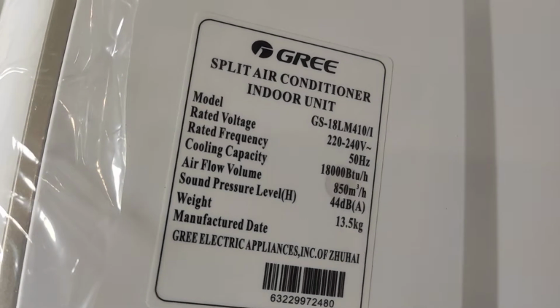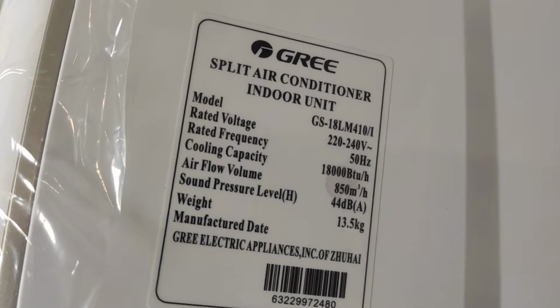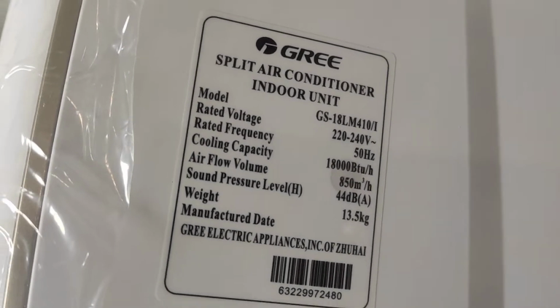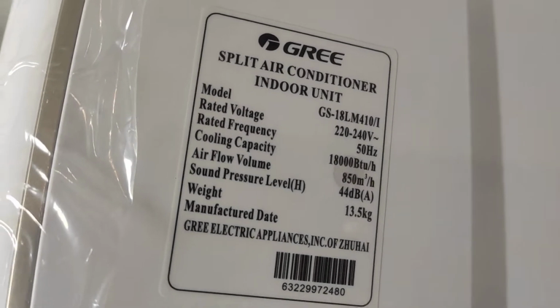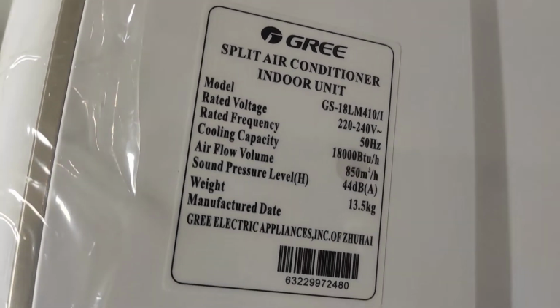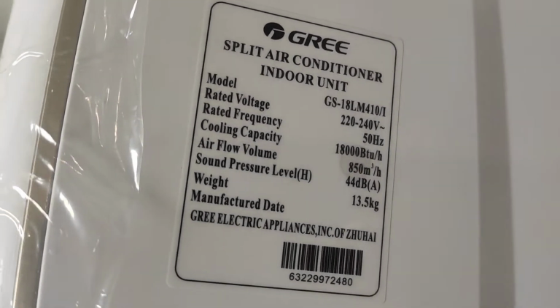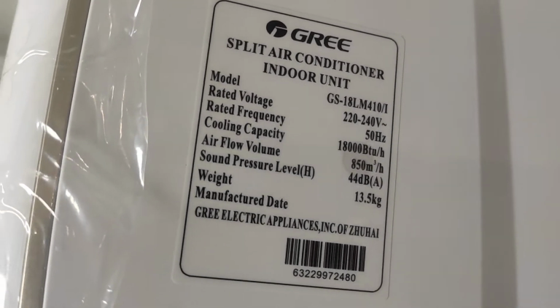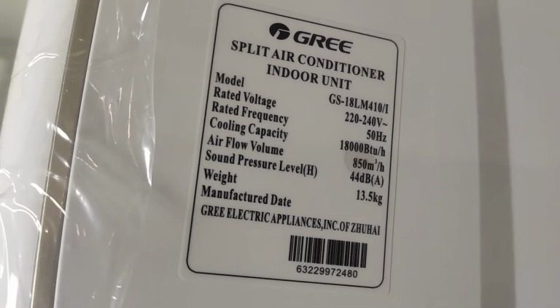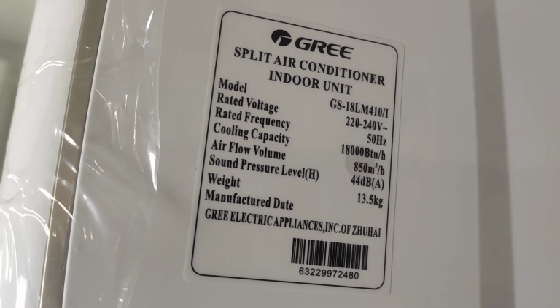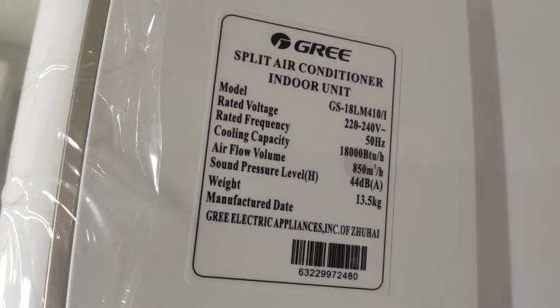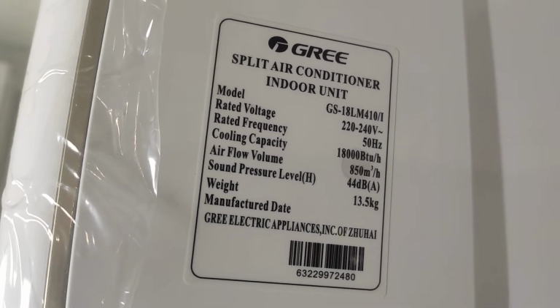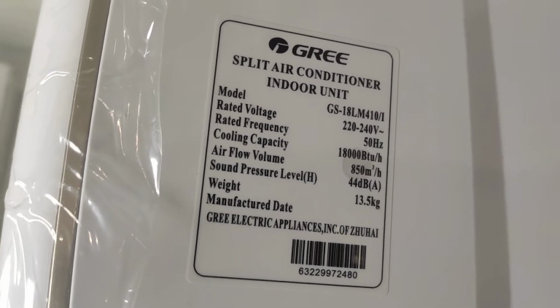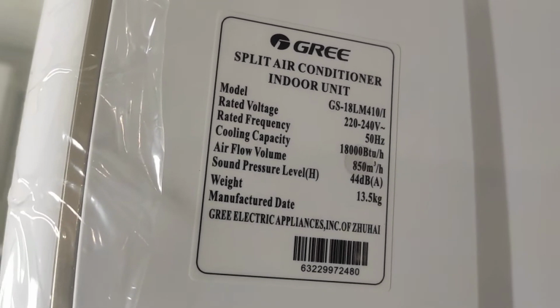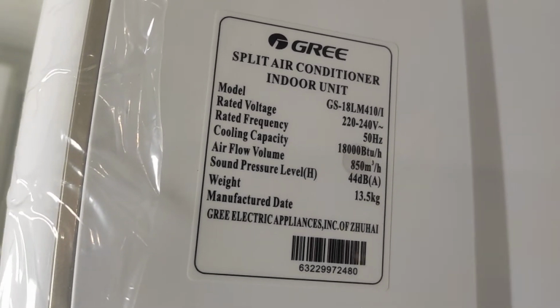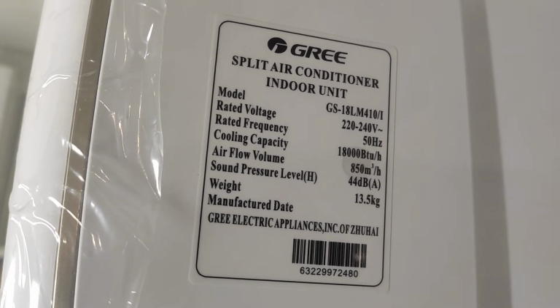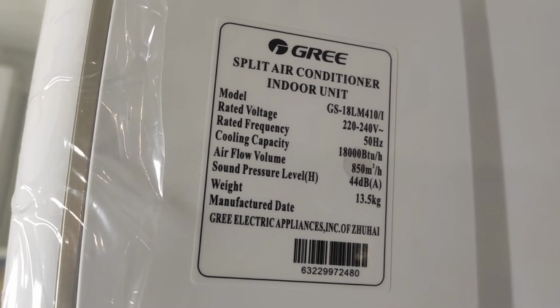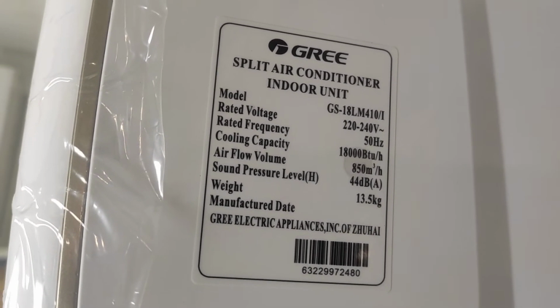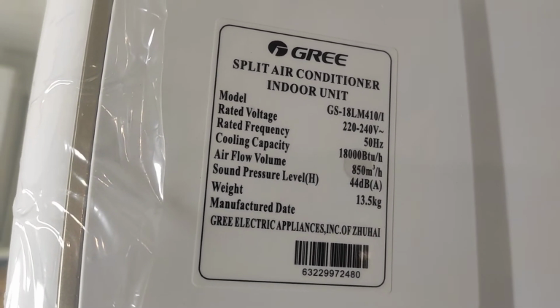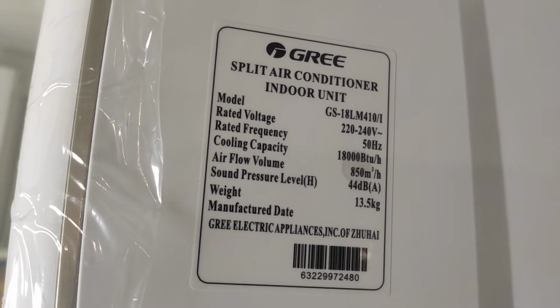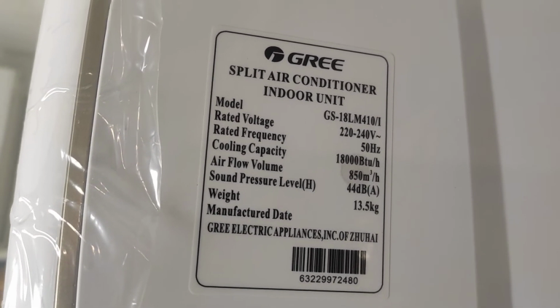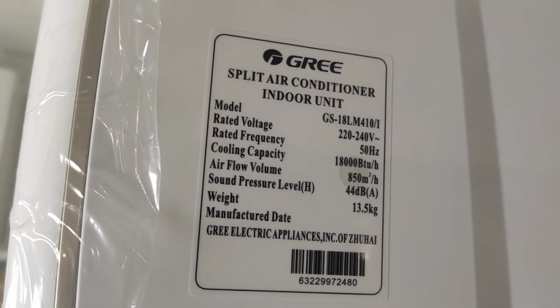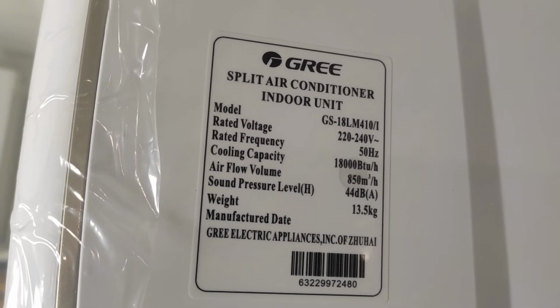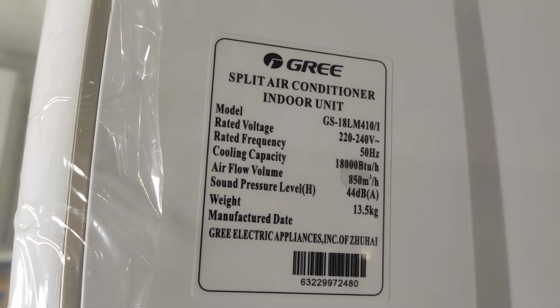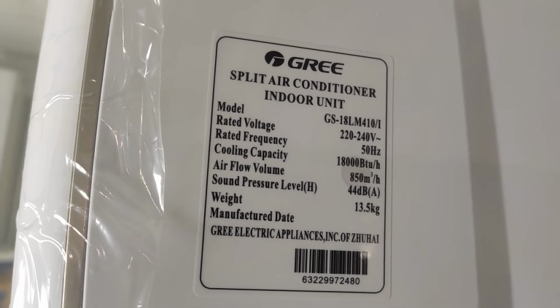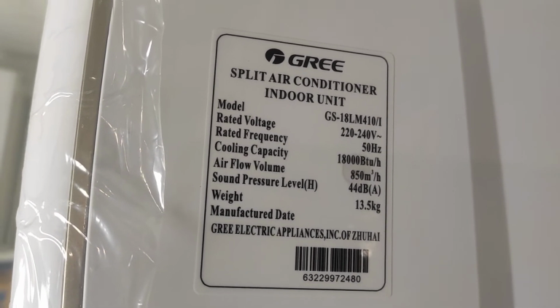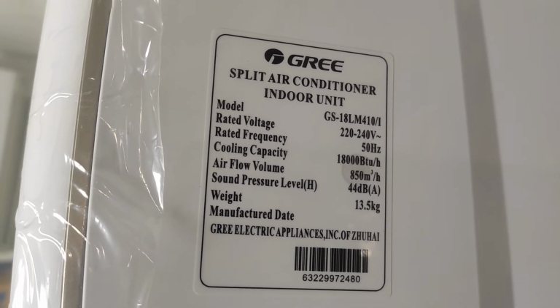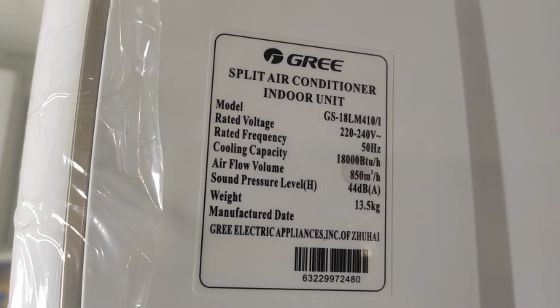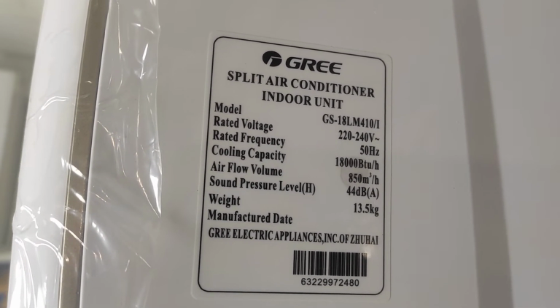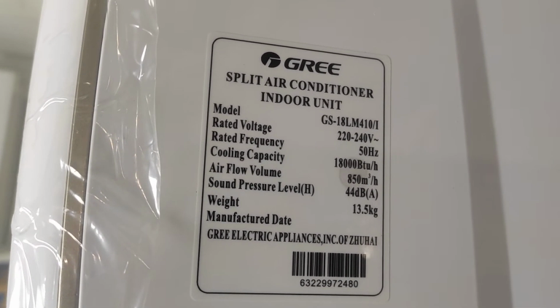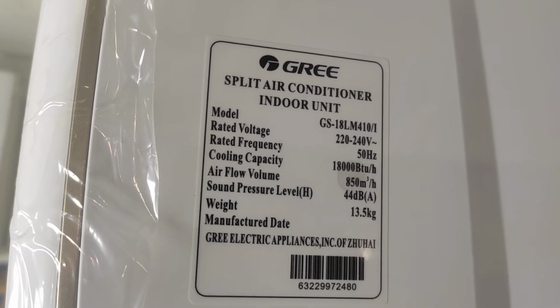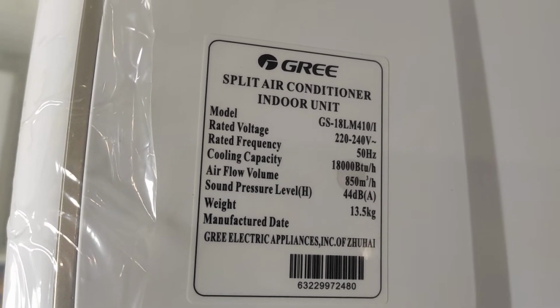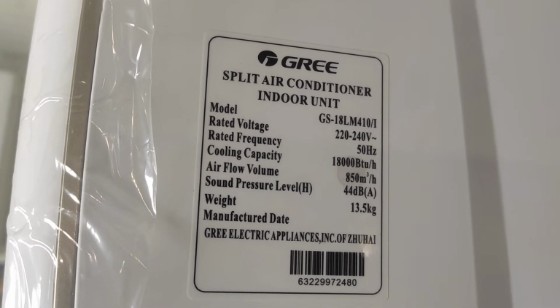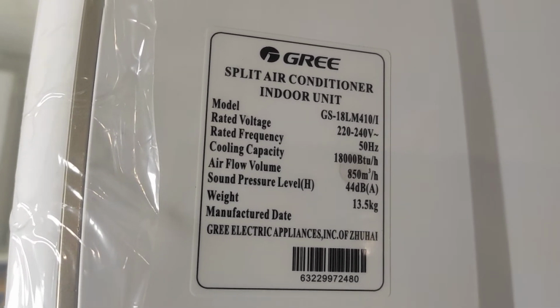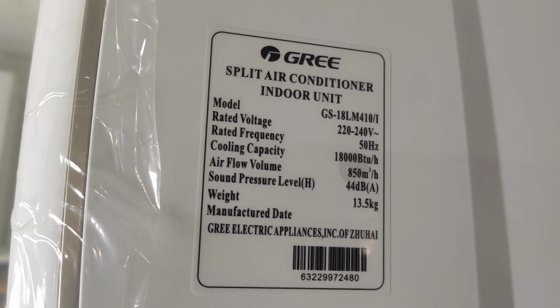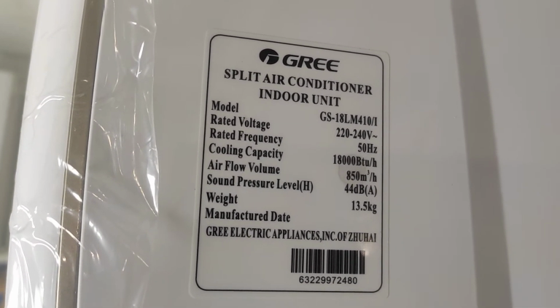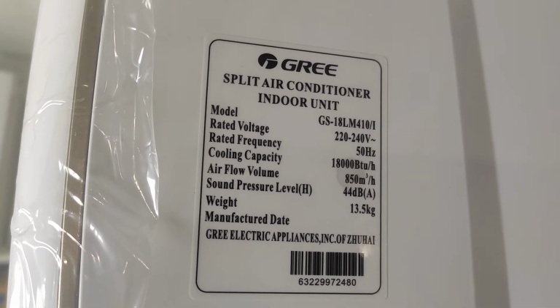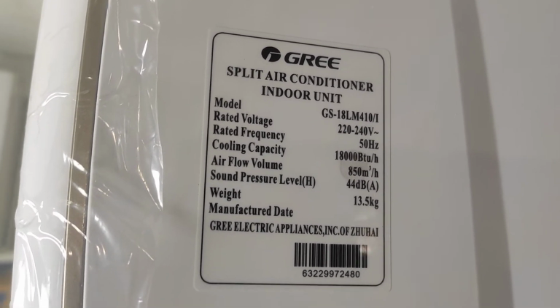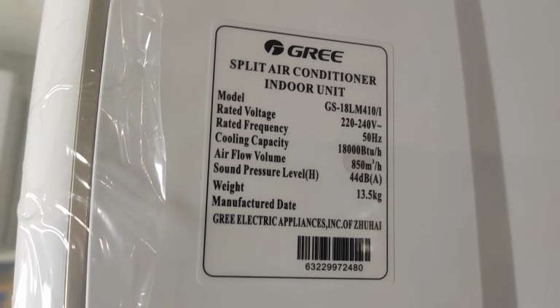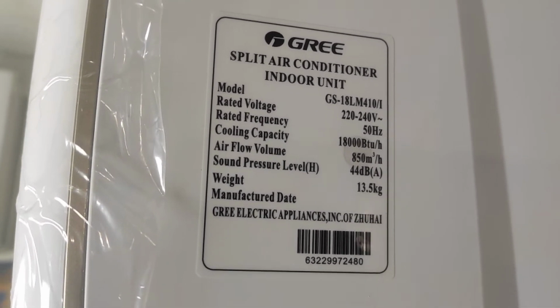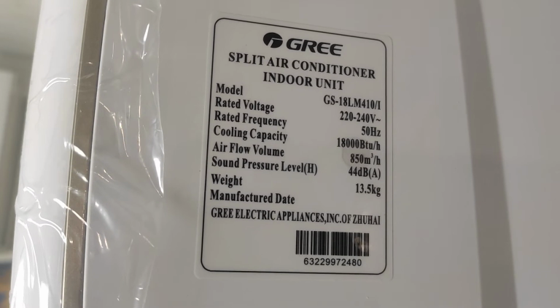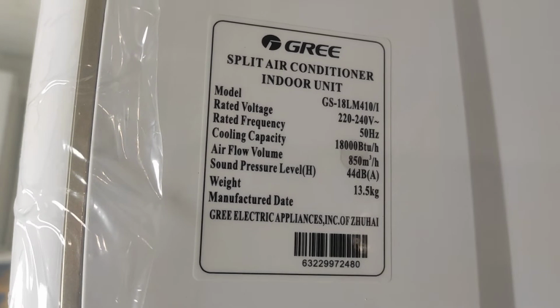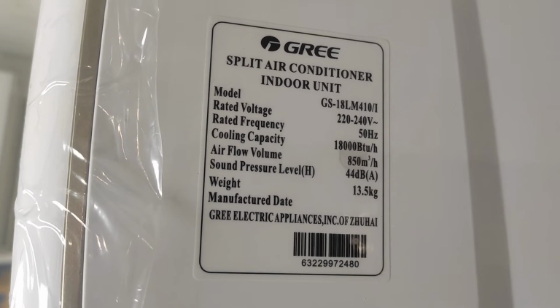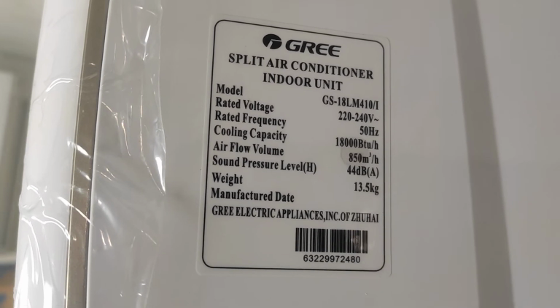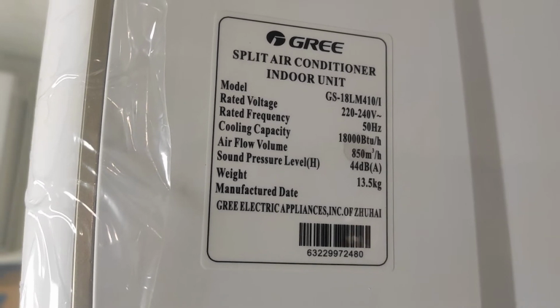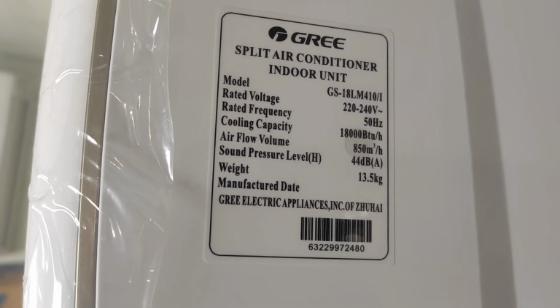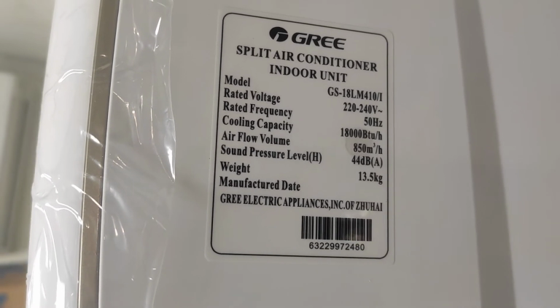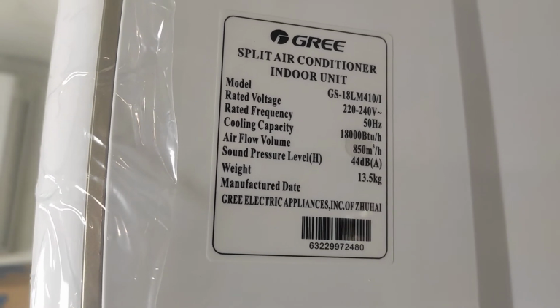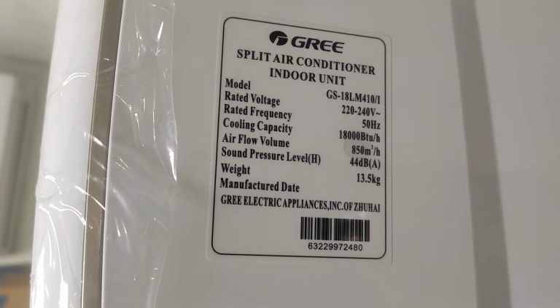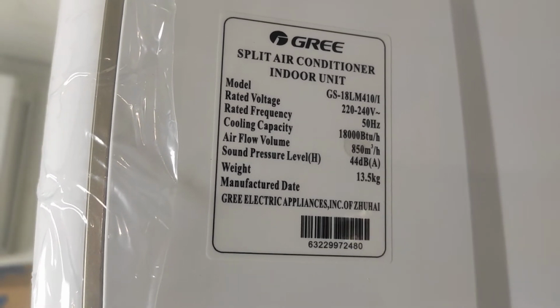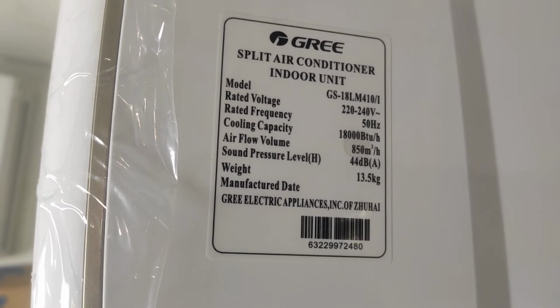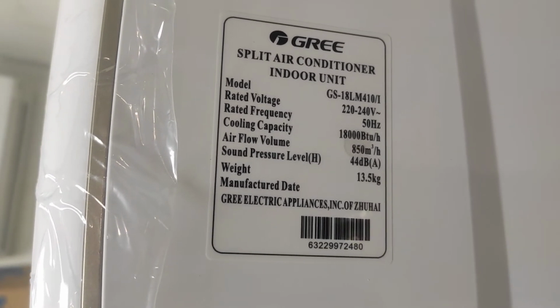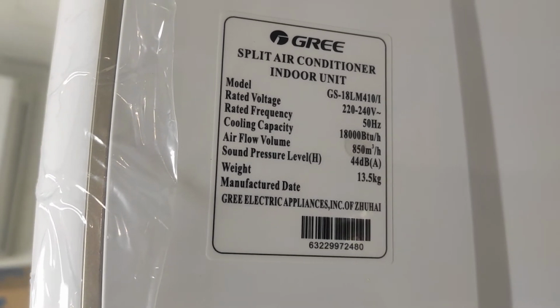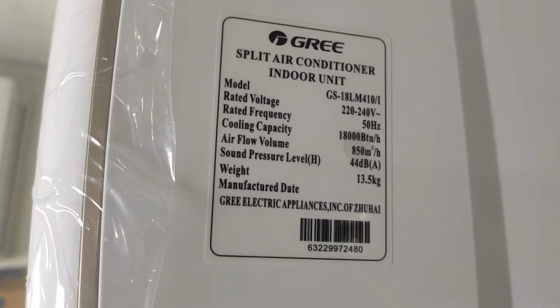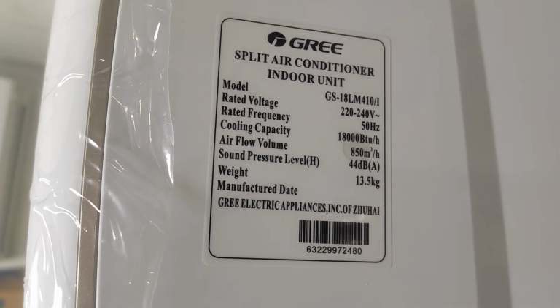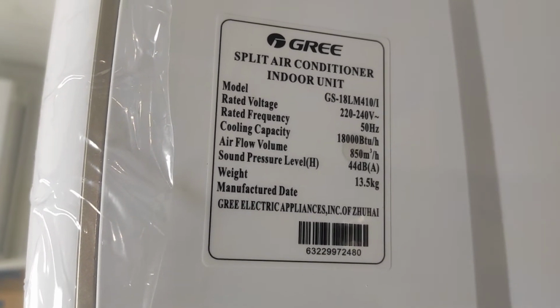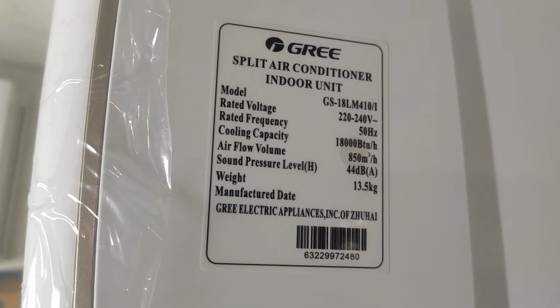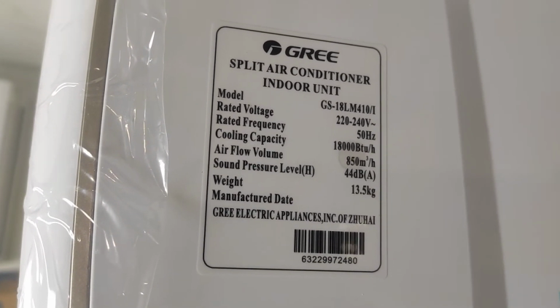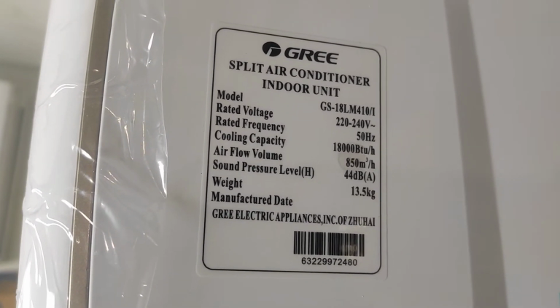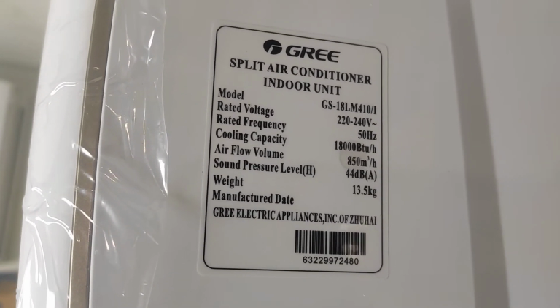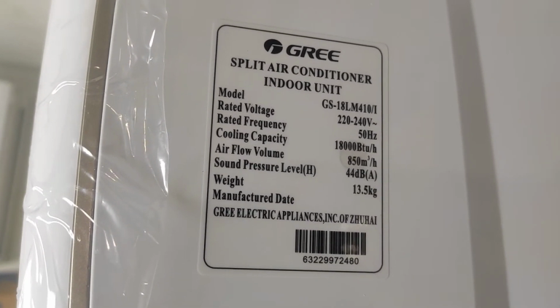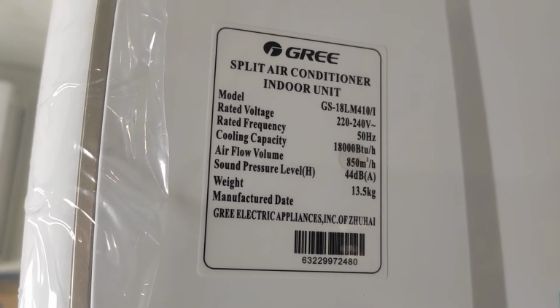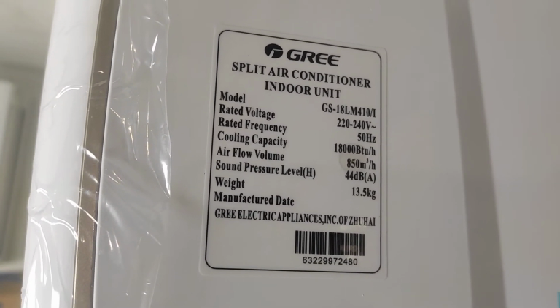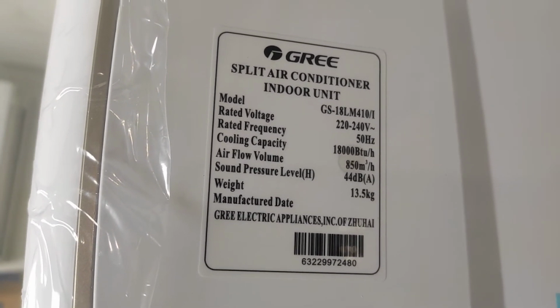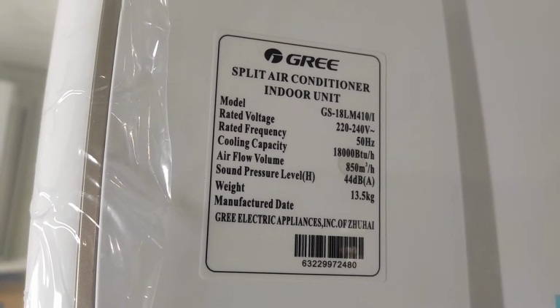The product is a split air conditioner, indoor unit. The model is GS-8LM.